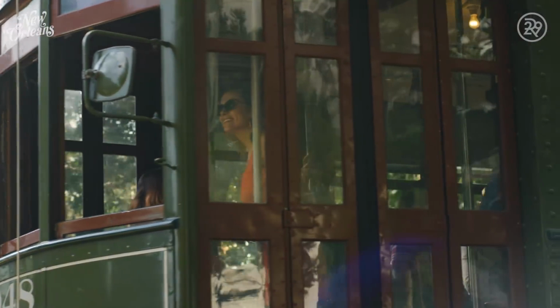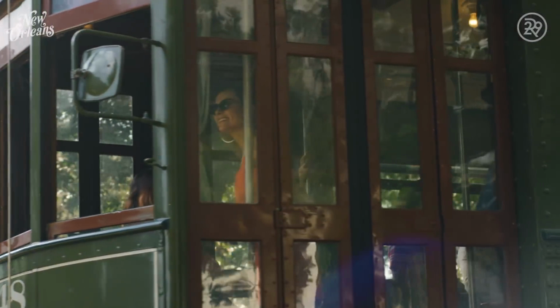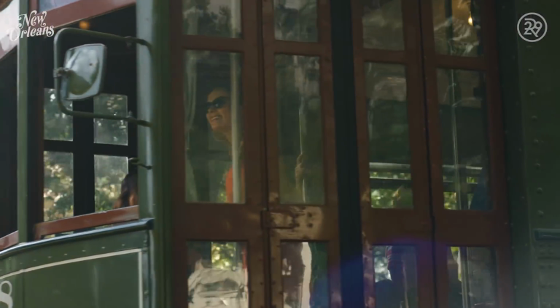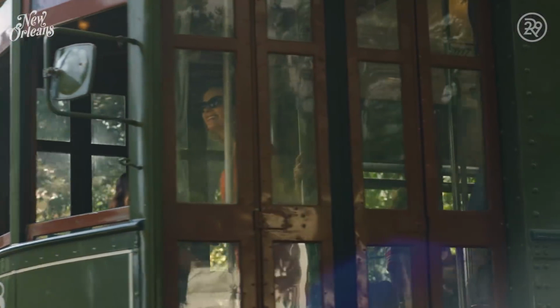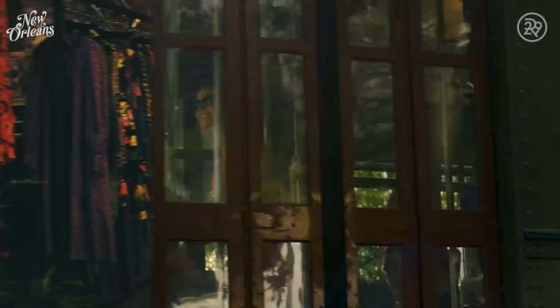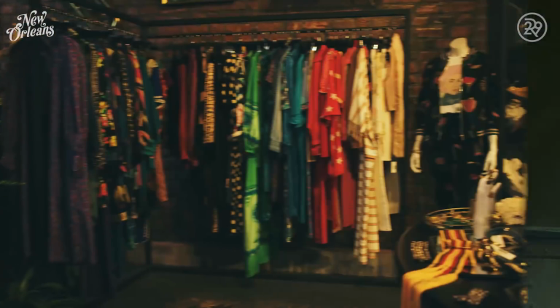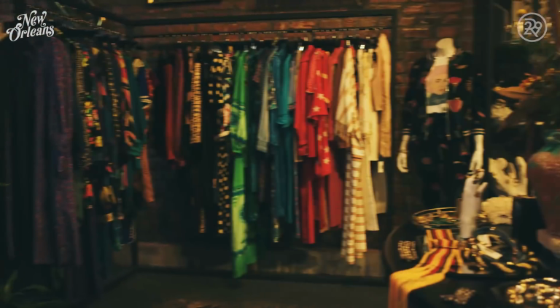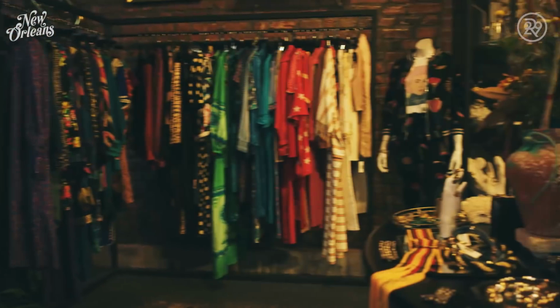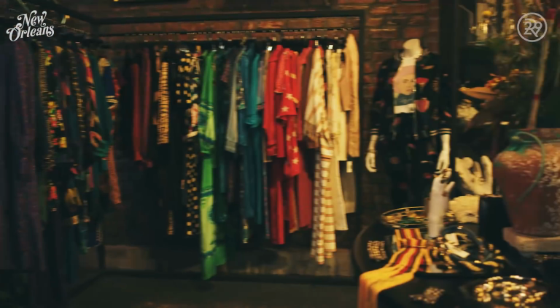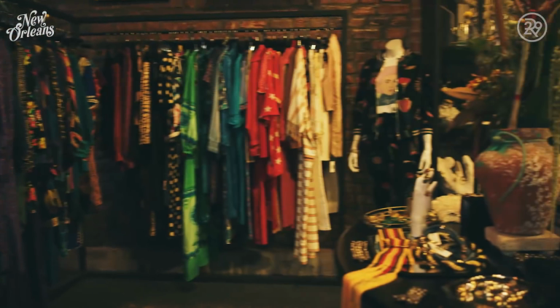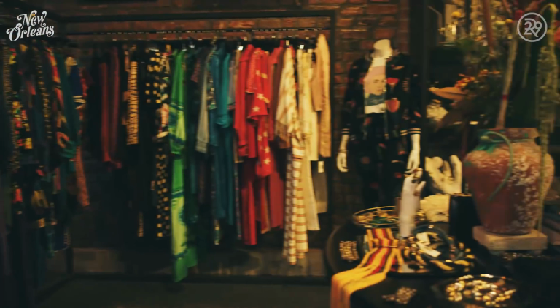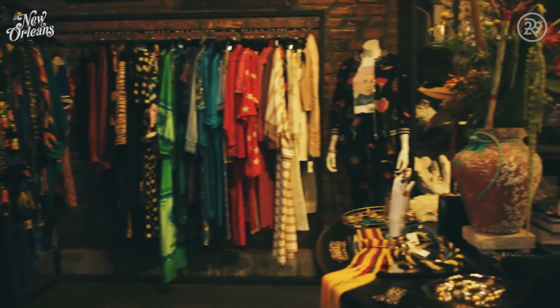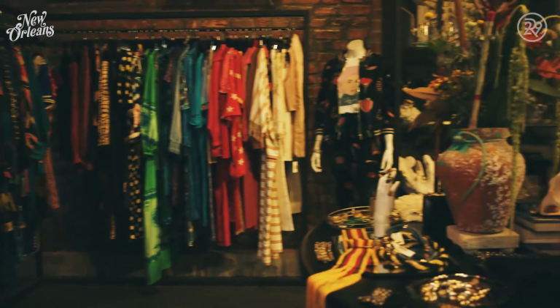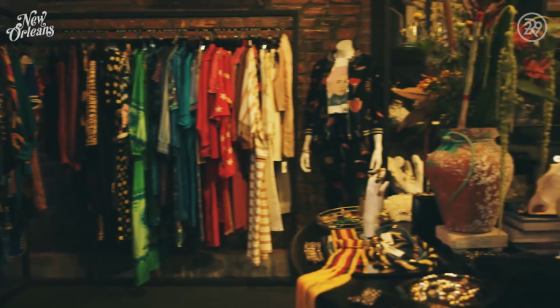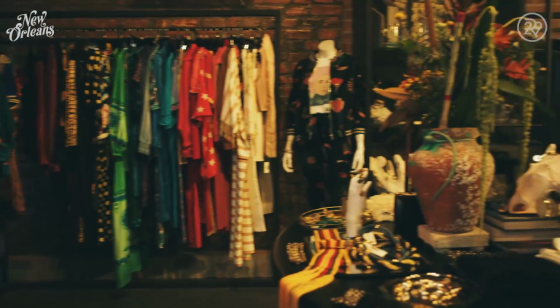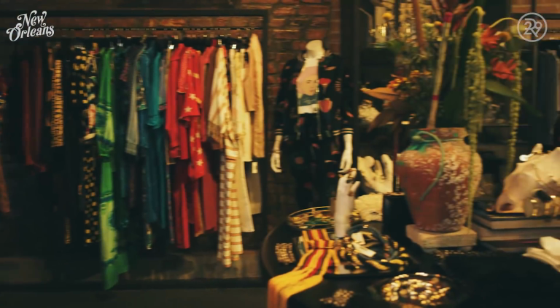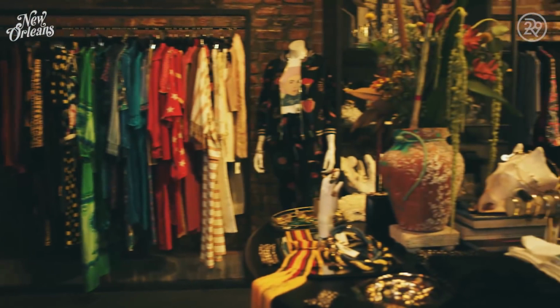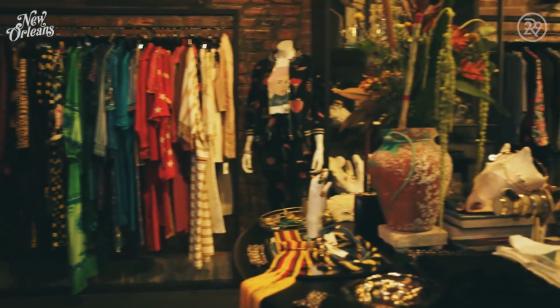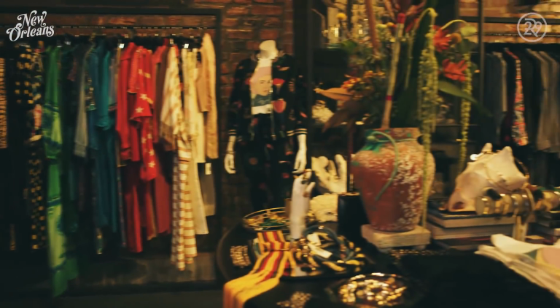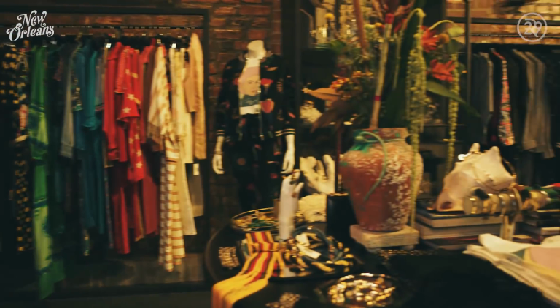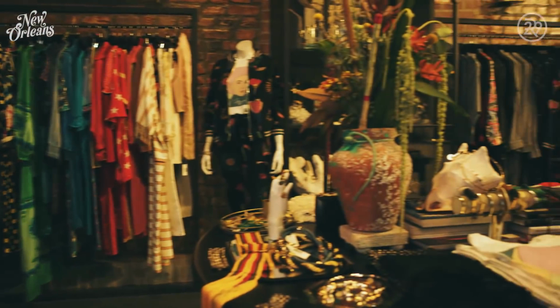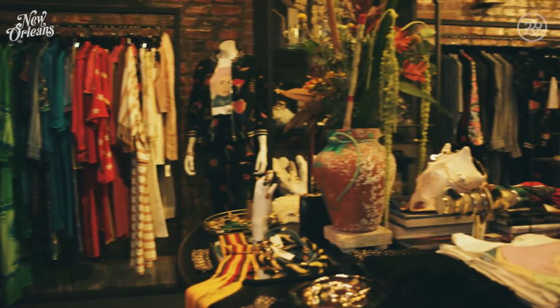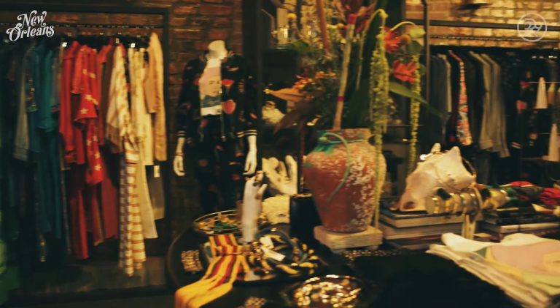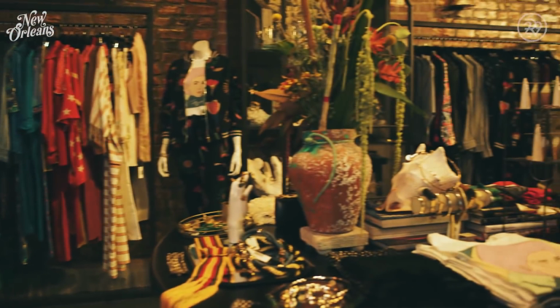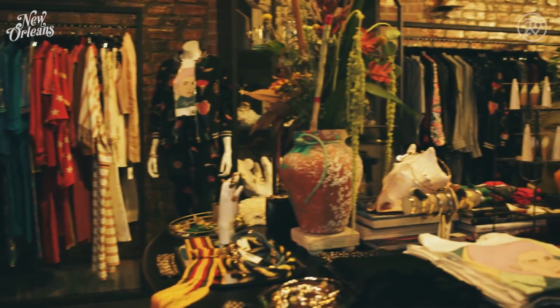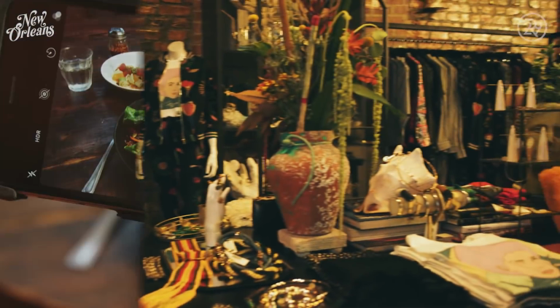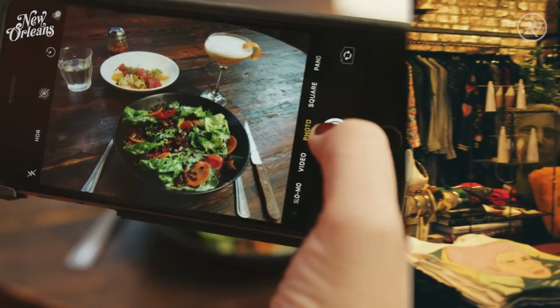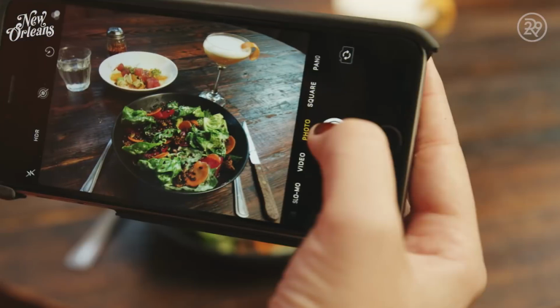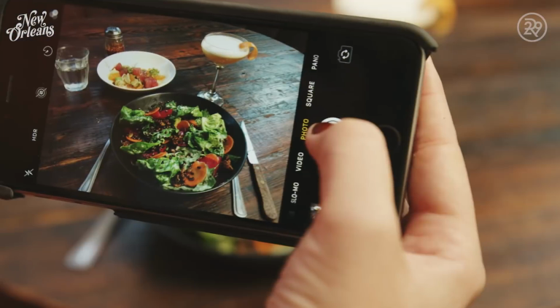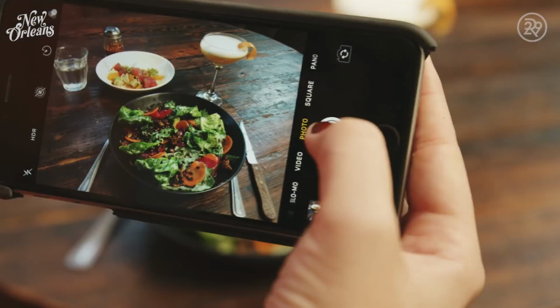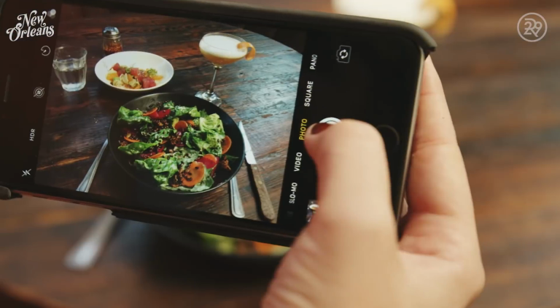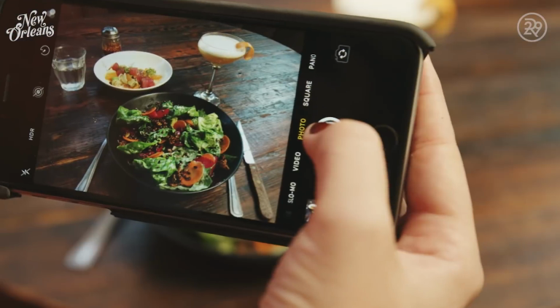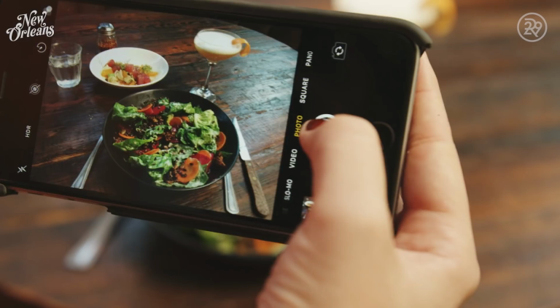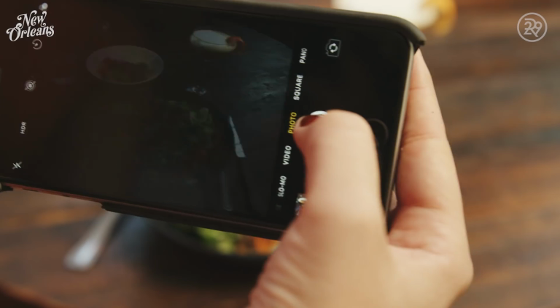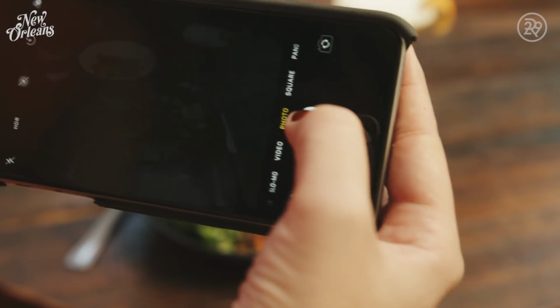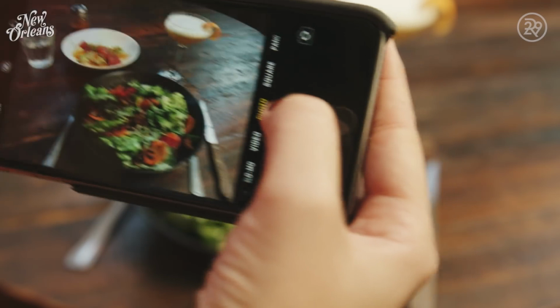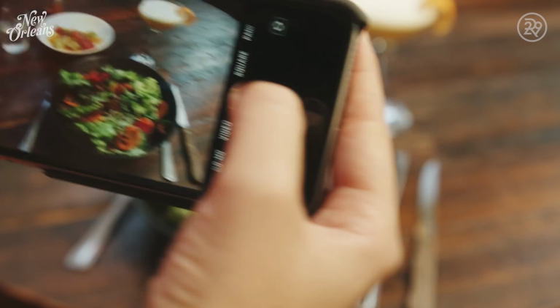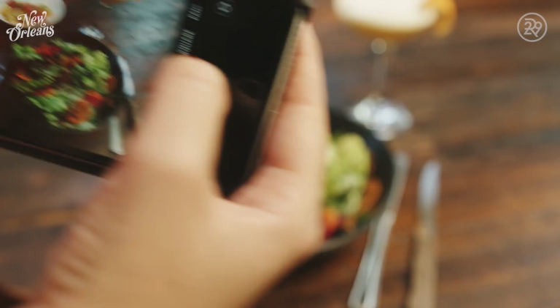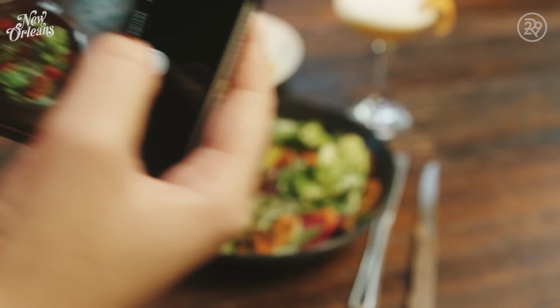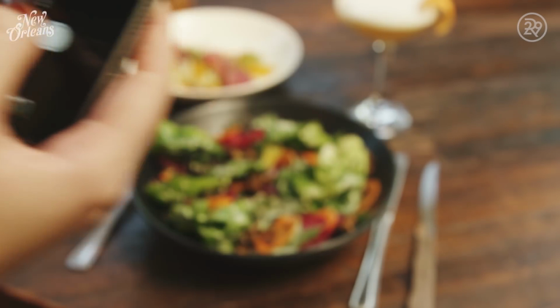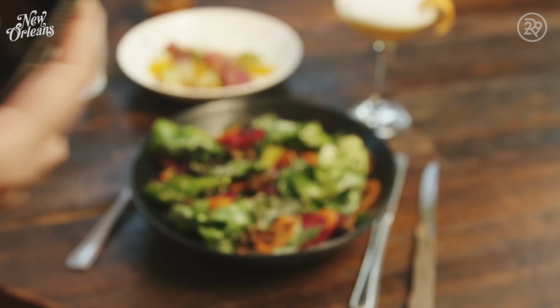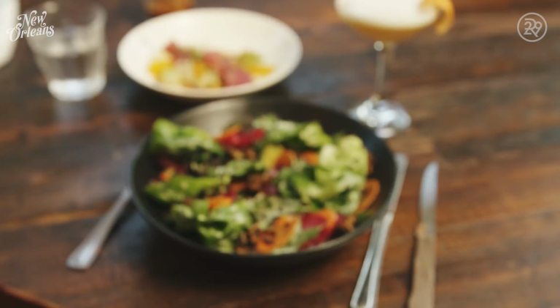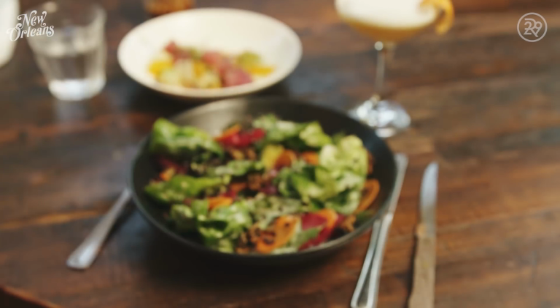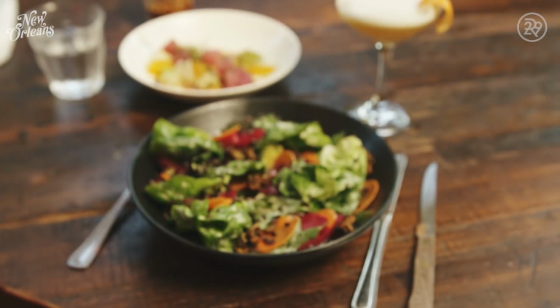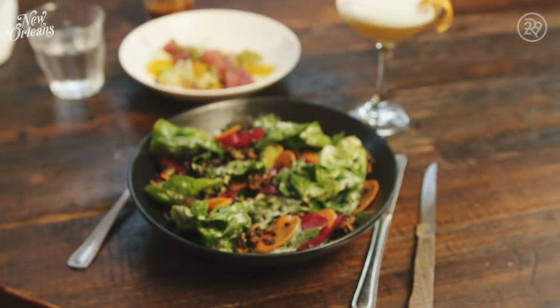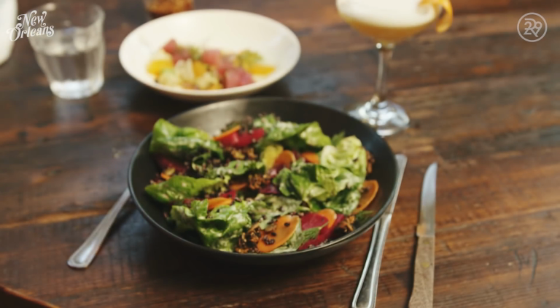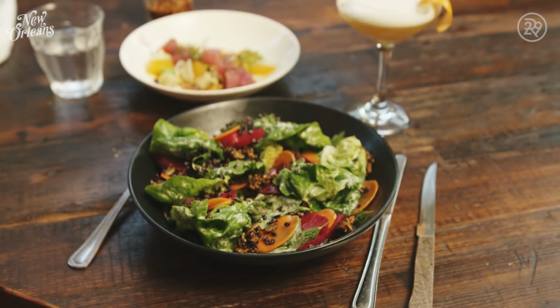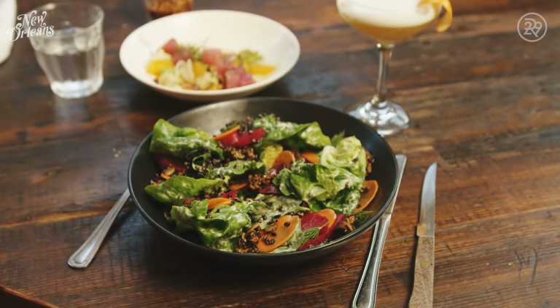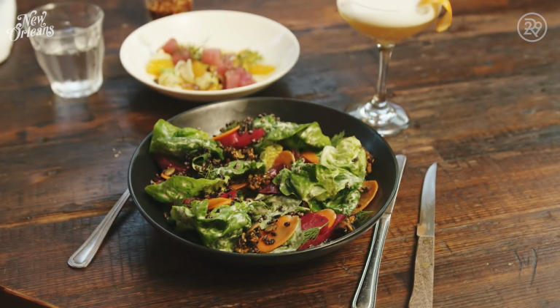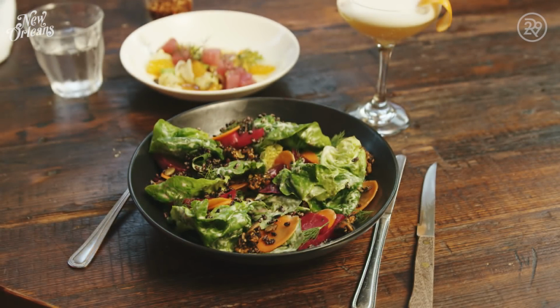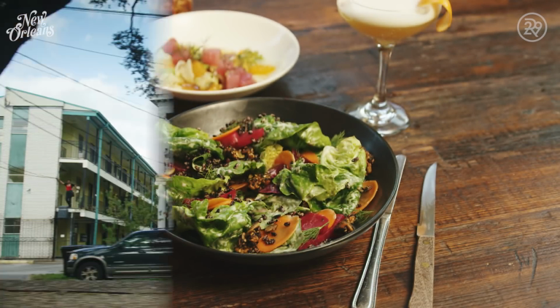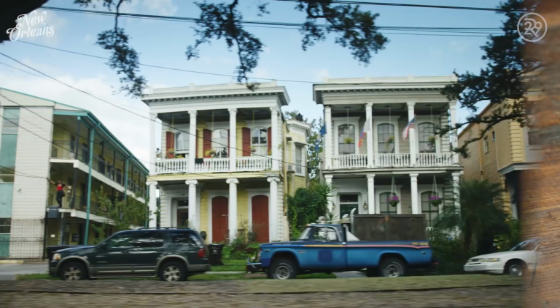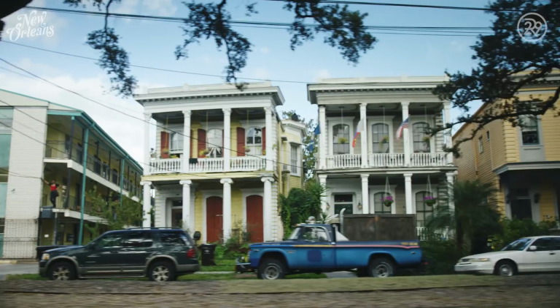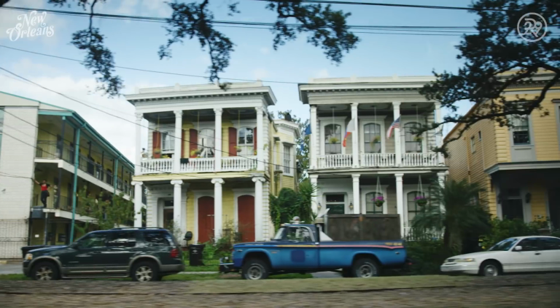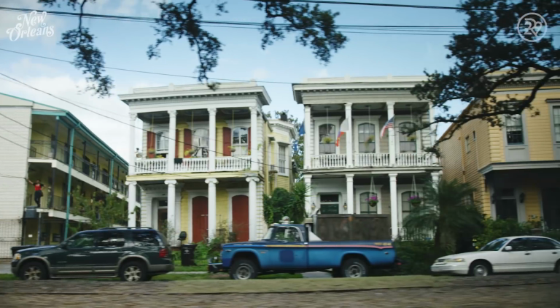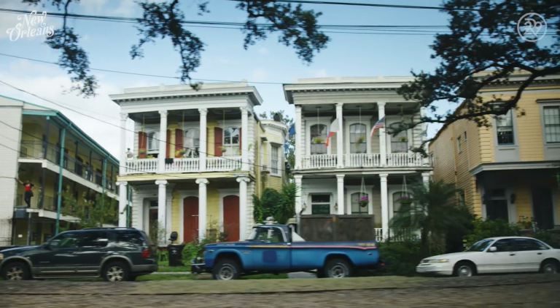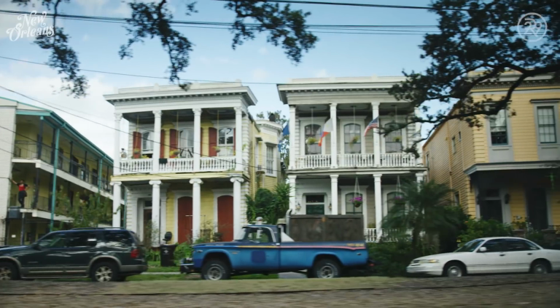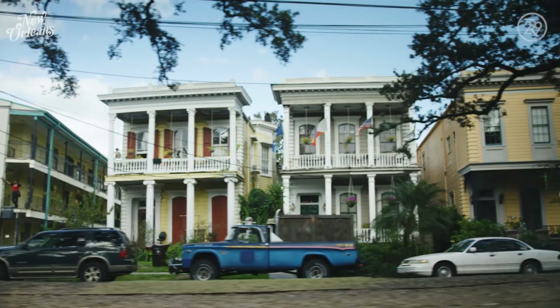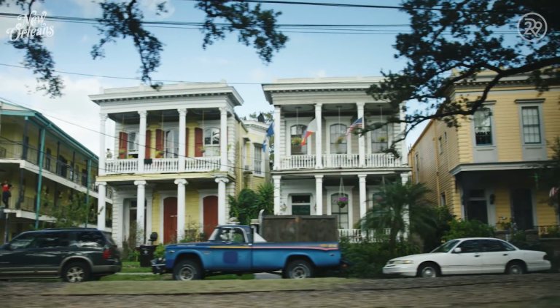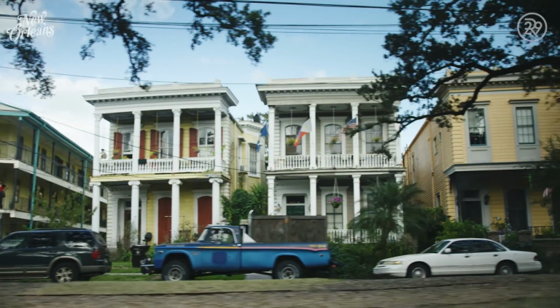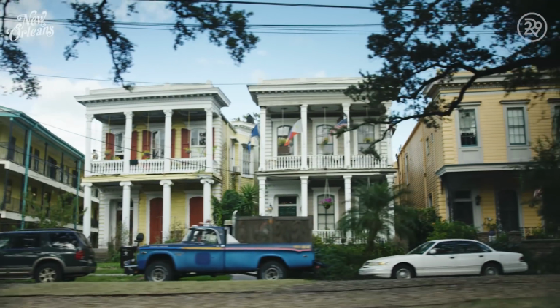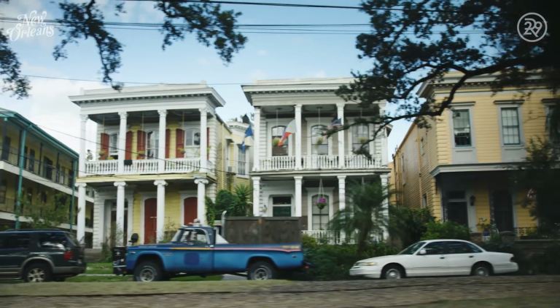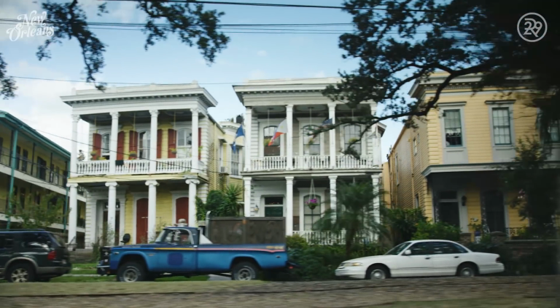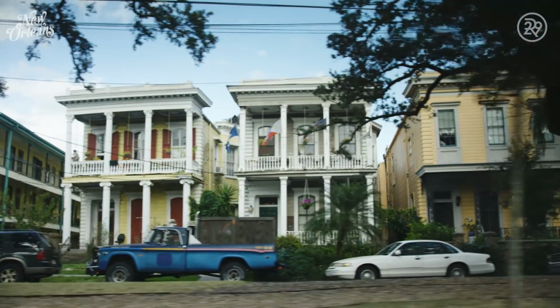And don't mind the insanely cool vintage shopping, the gram-worthy foodie scene, and the colorful French-inspired neighborhoods.